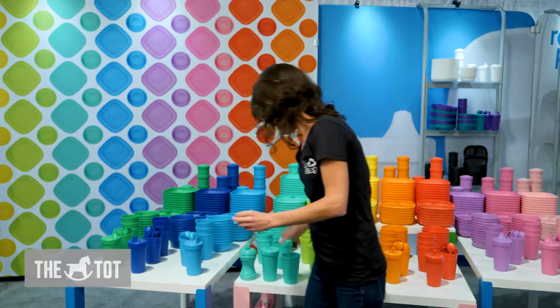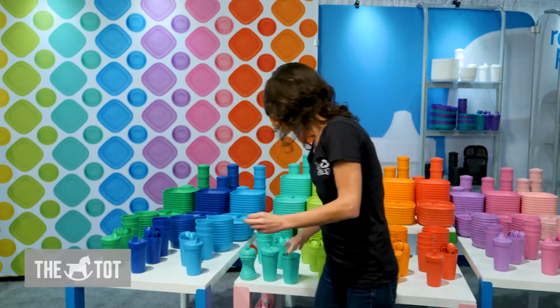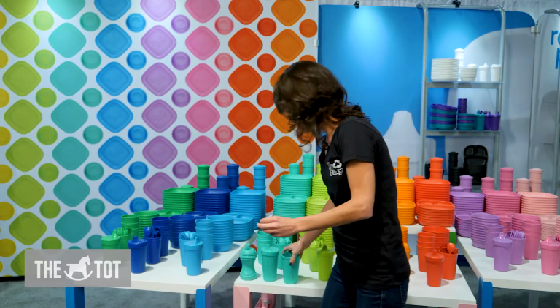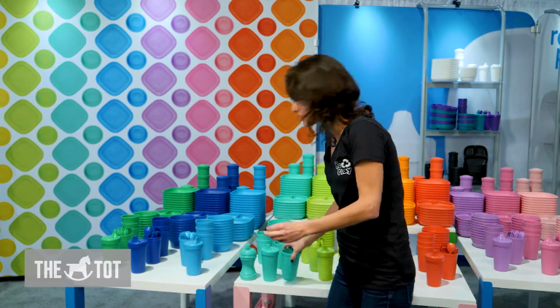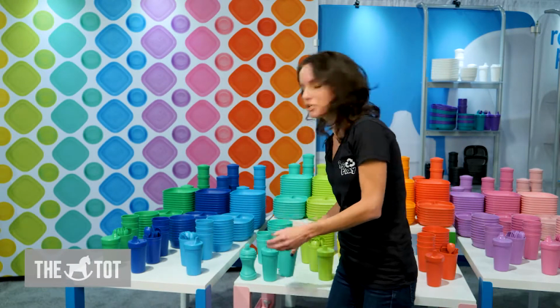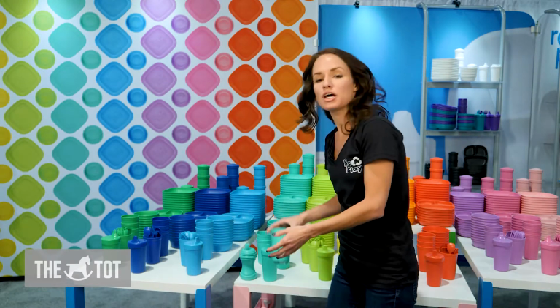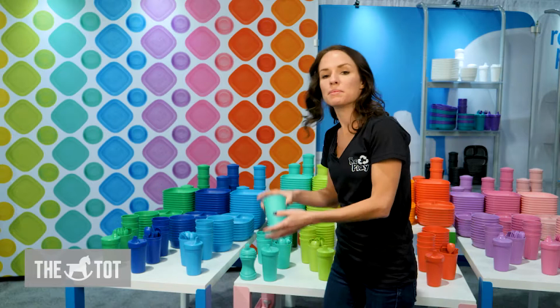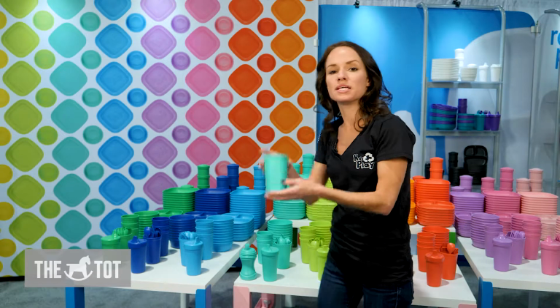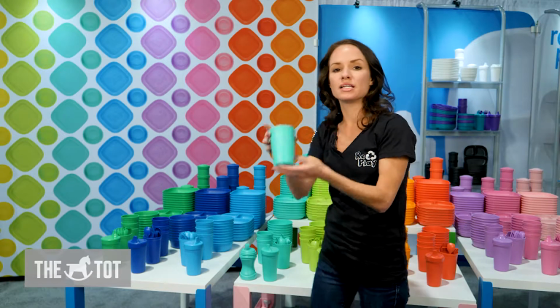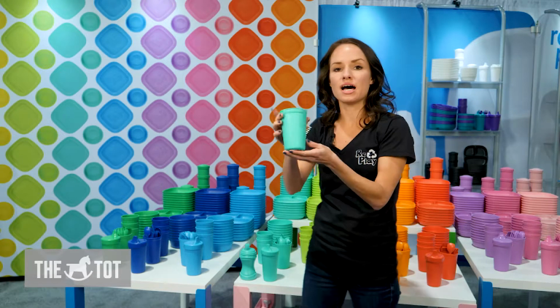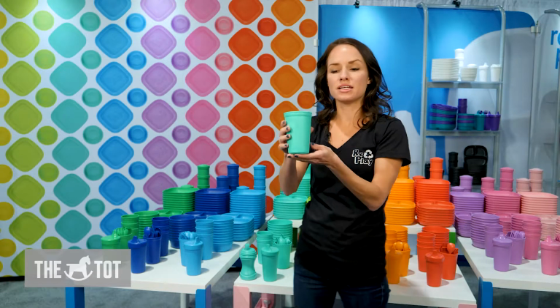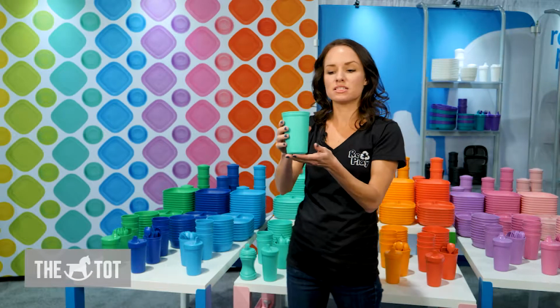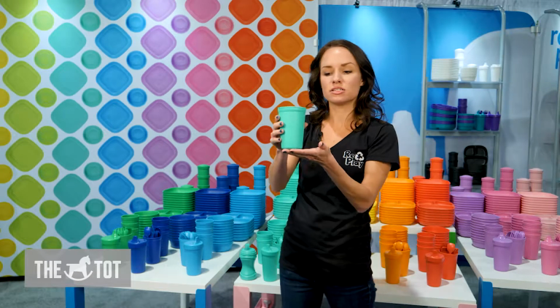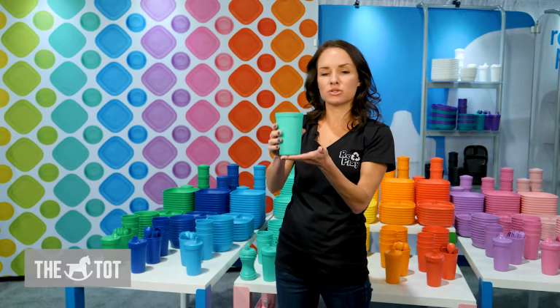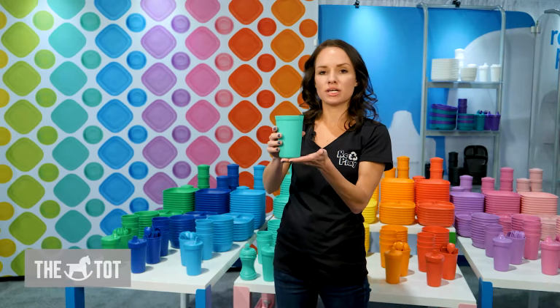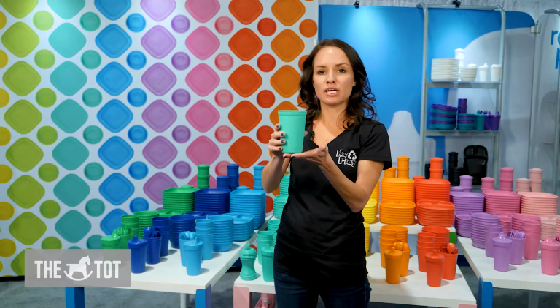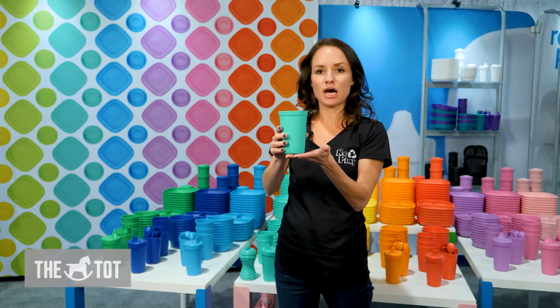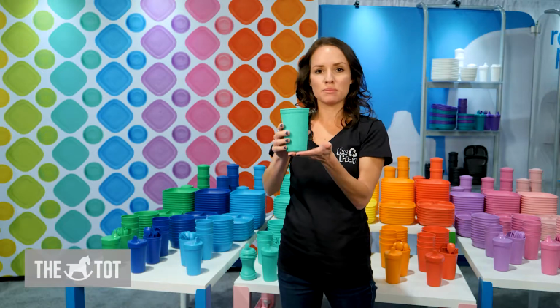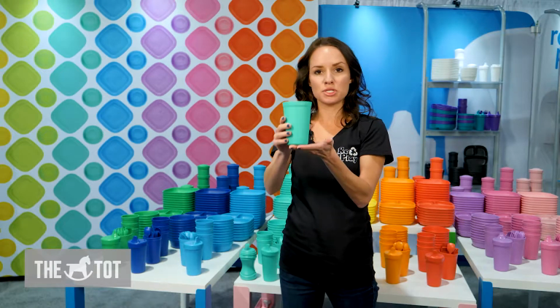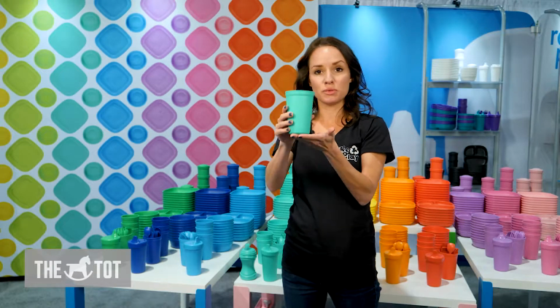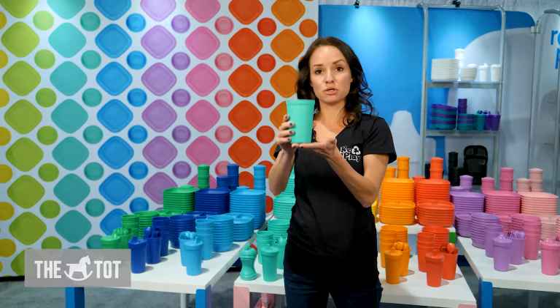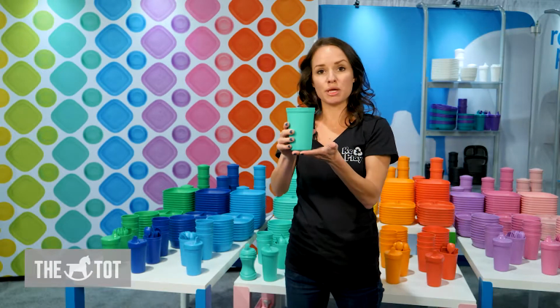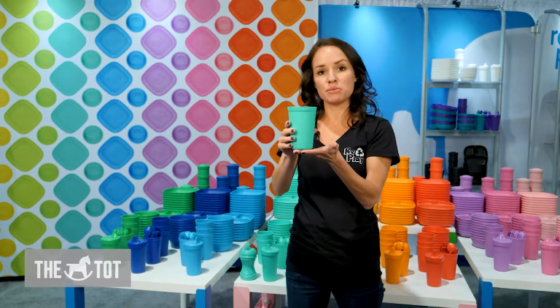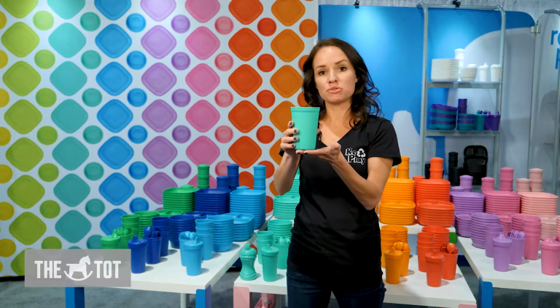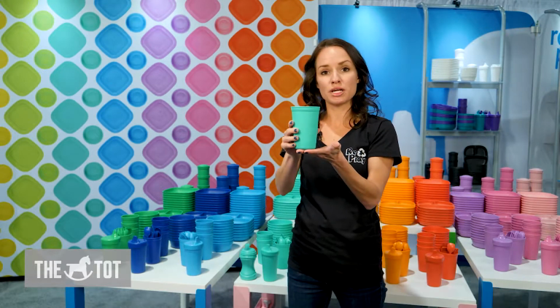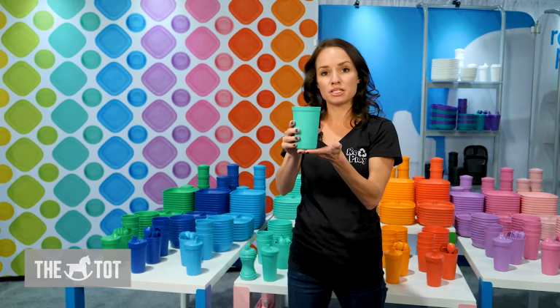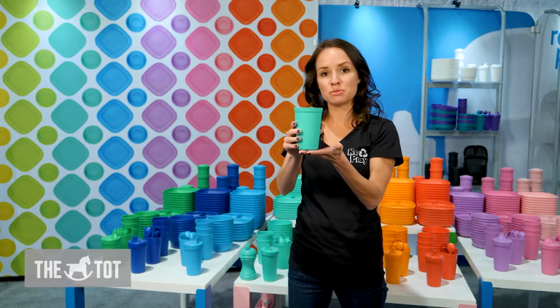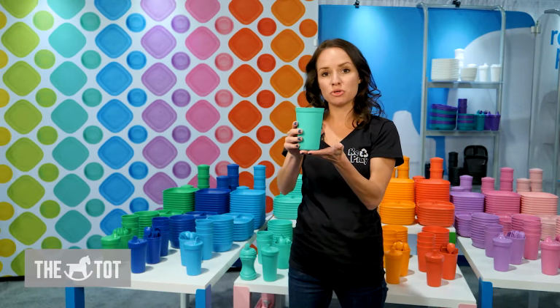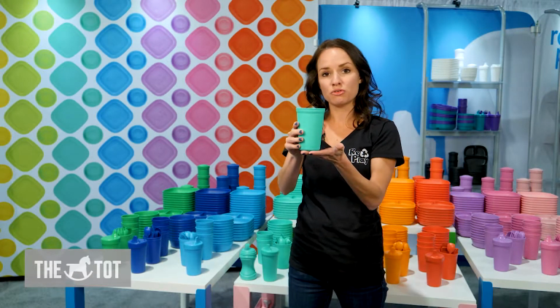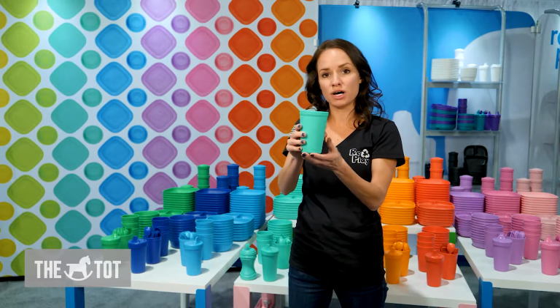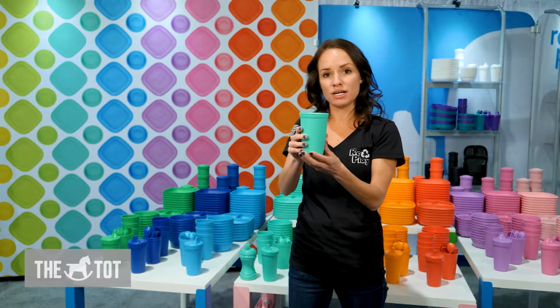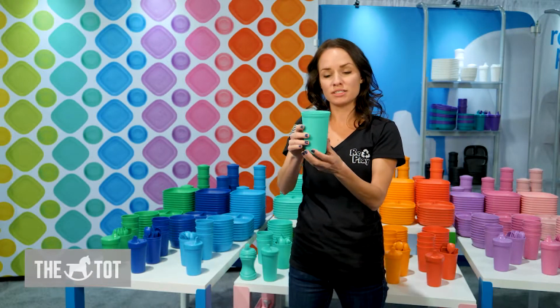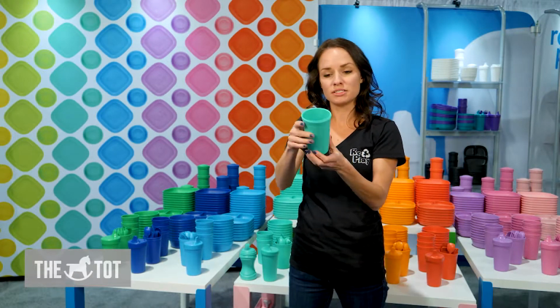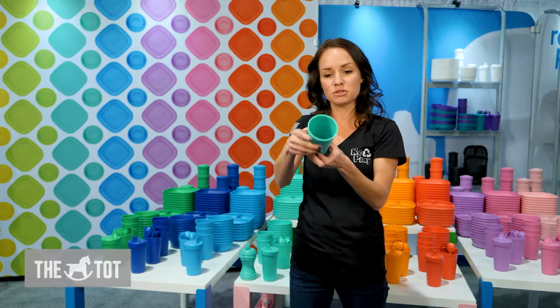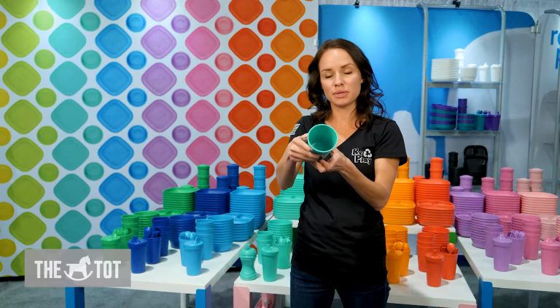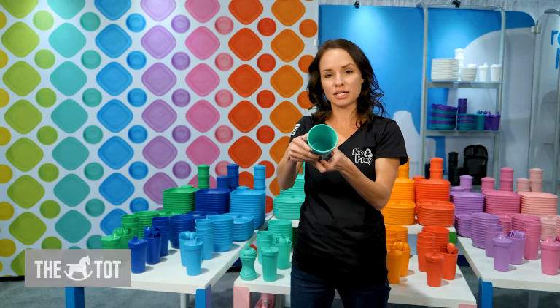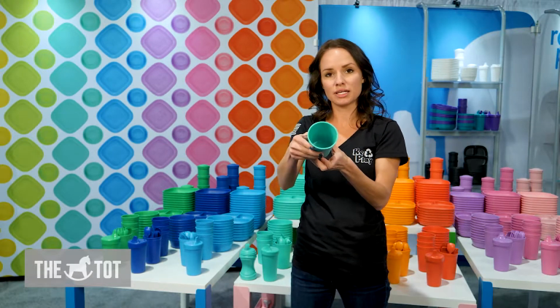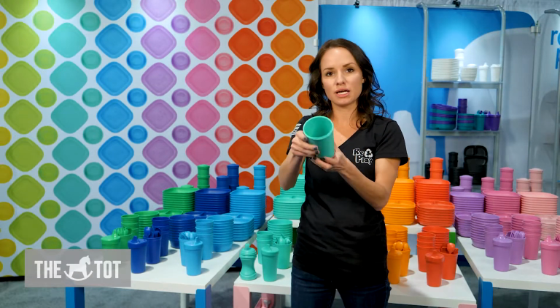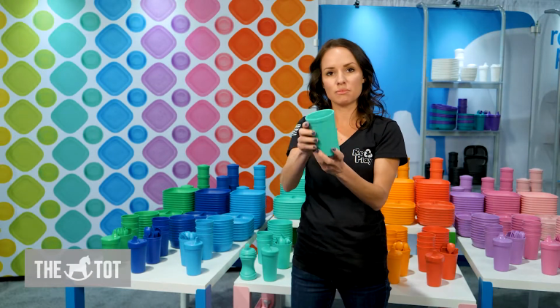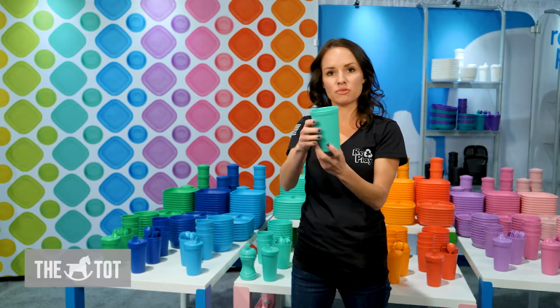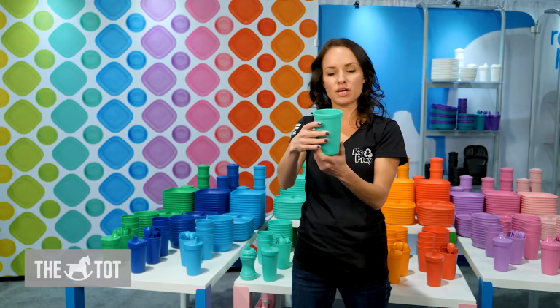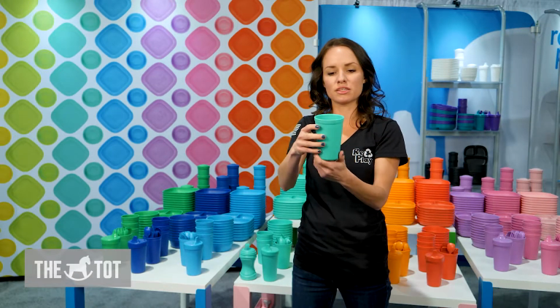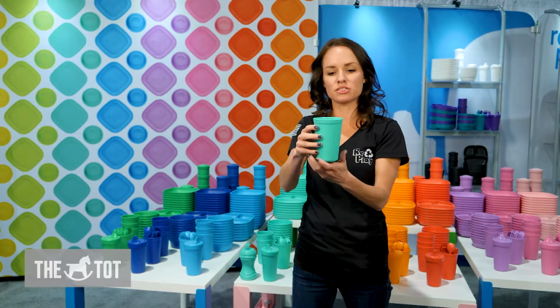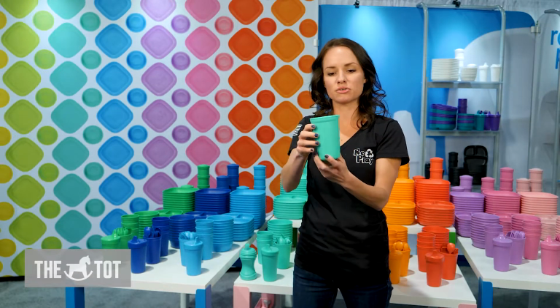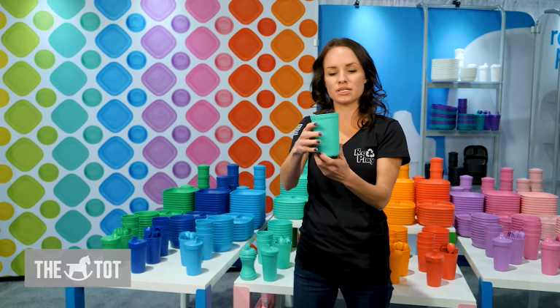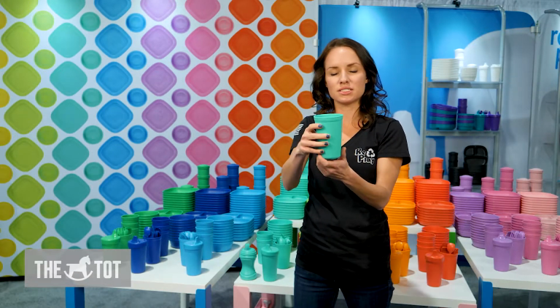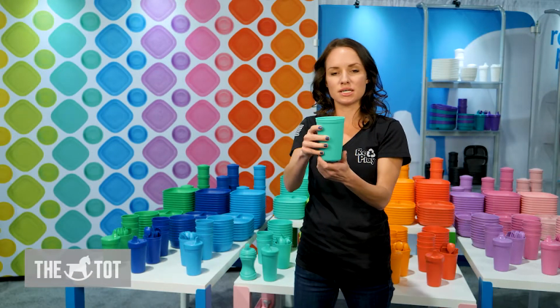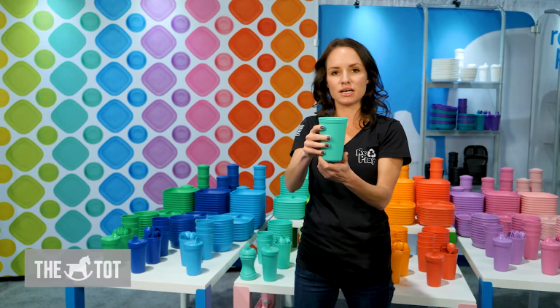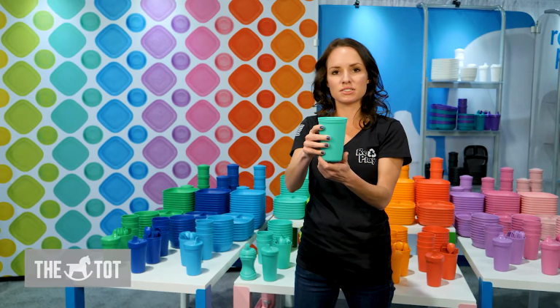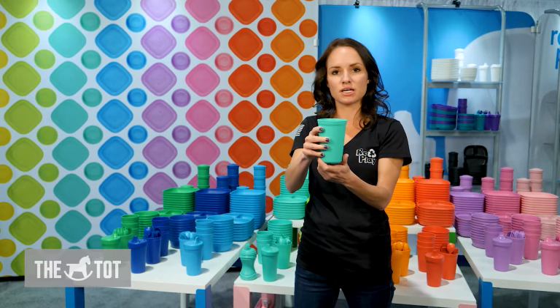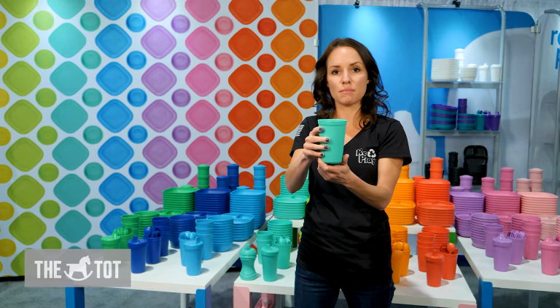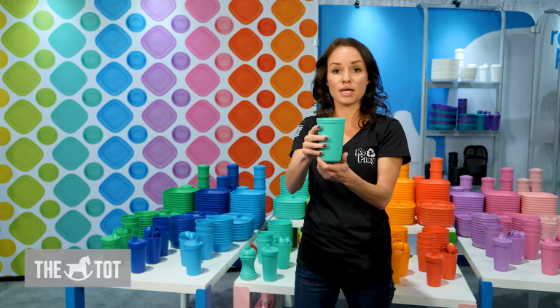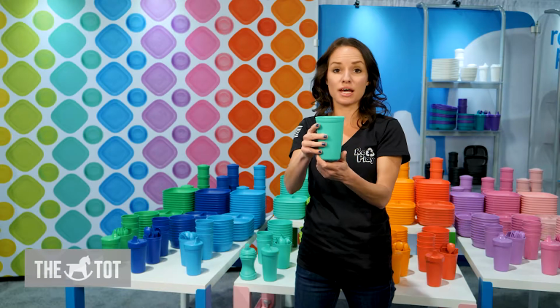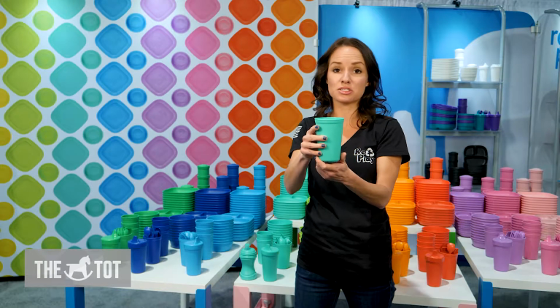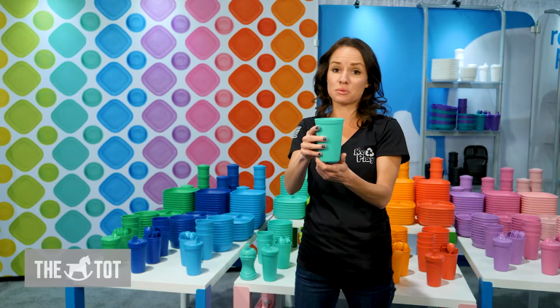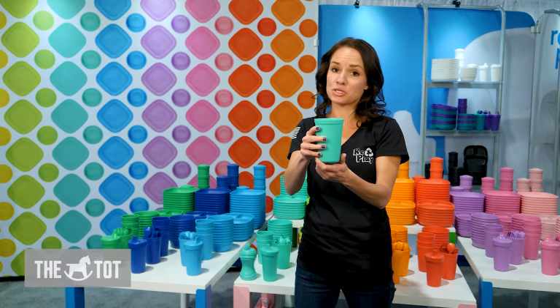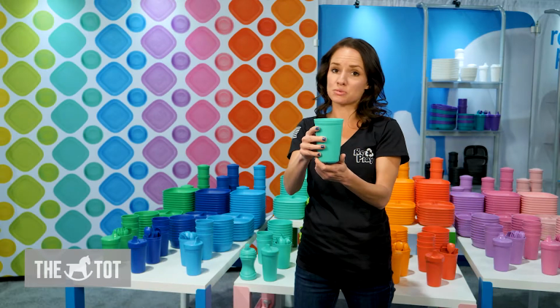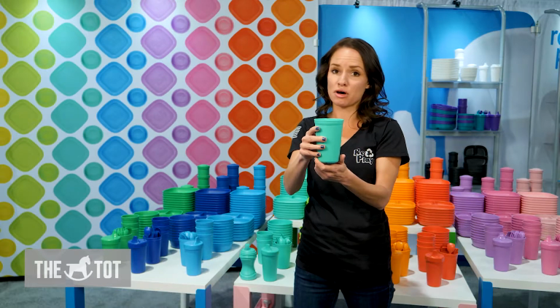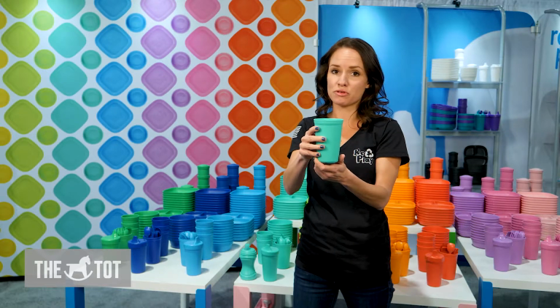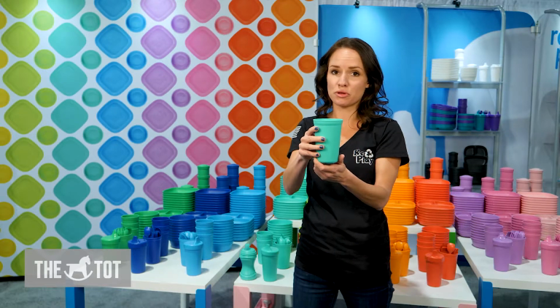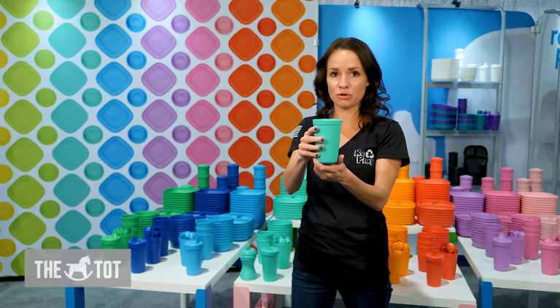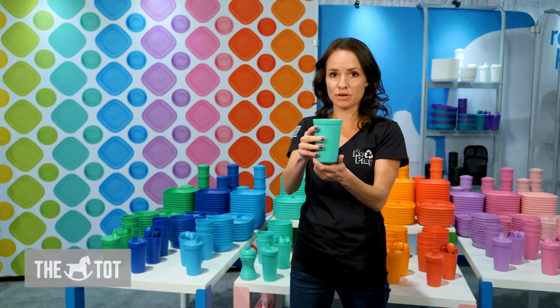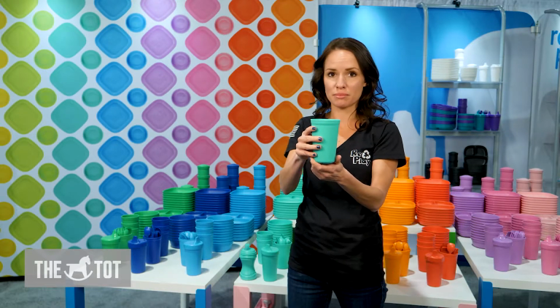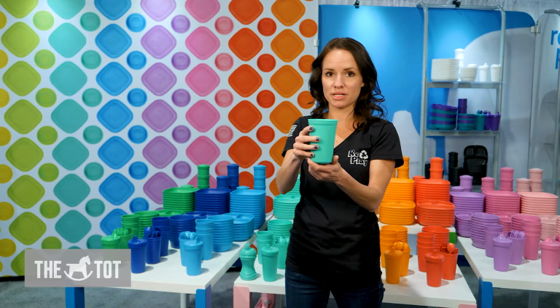The third cup in the line is the drinking cup. When your baby's ready to move on to a big kid cup, you've got this great ten ounce cup that actually works well for the whole family.